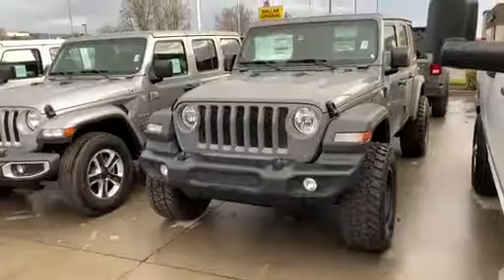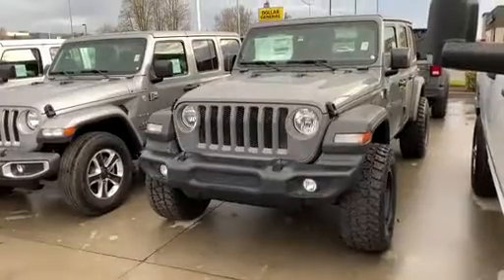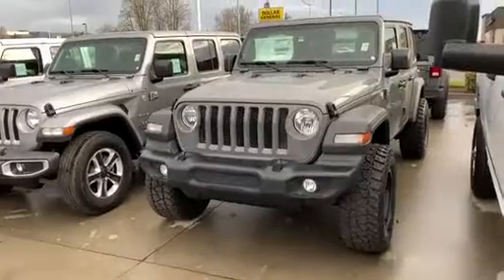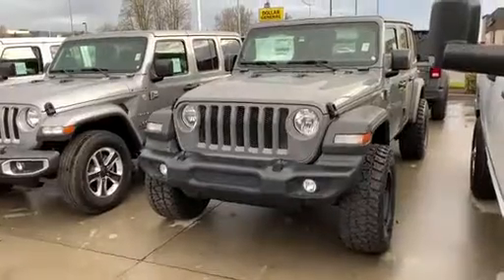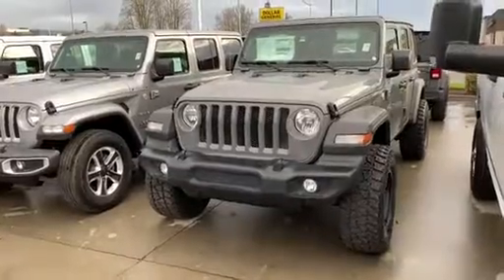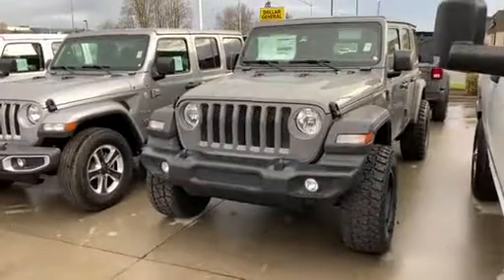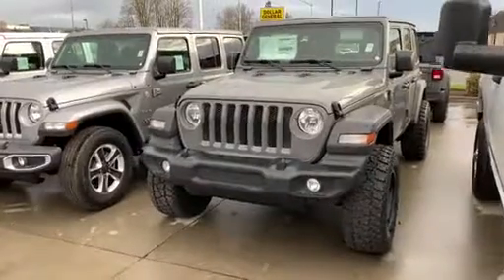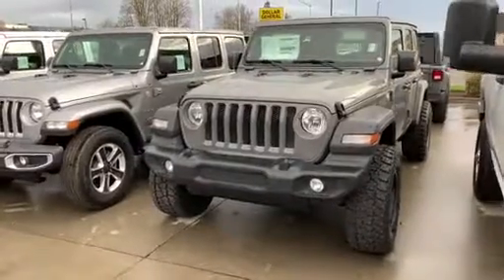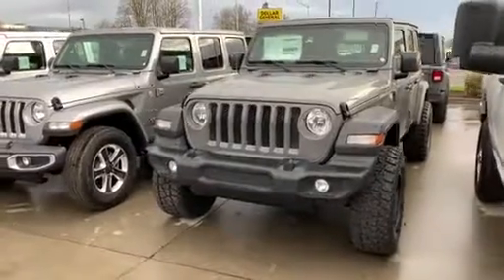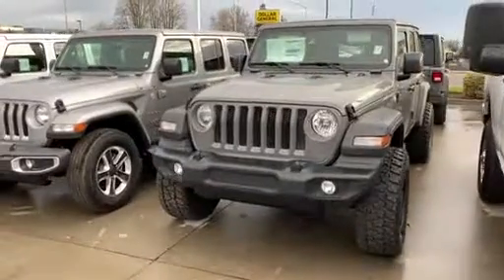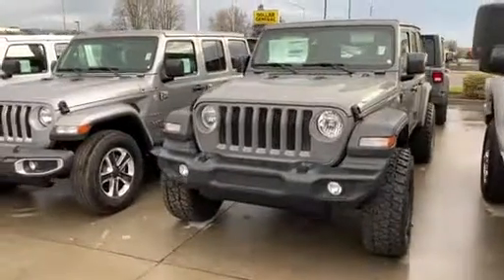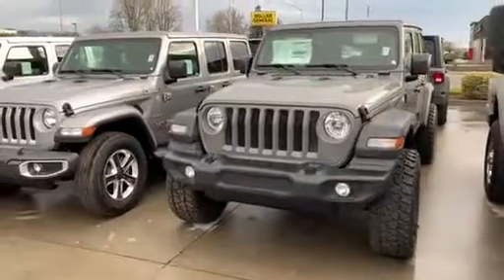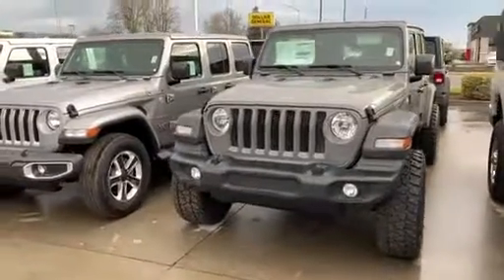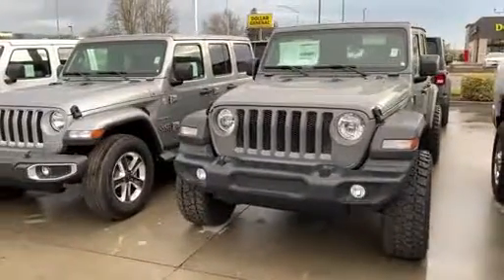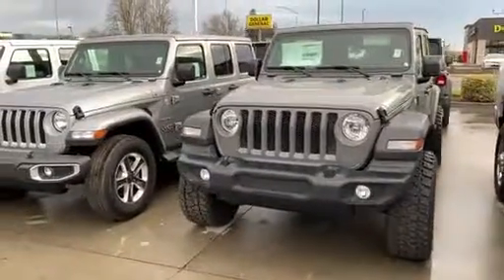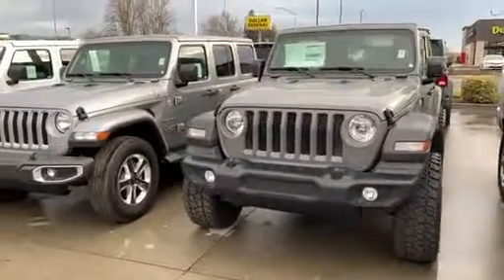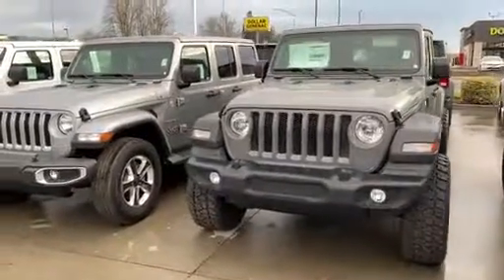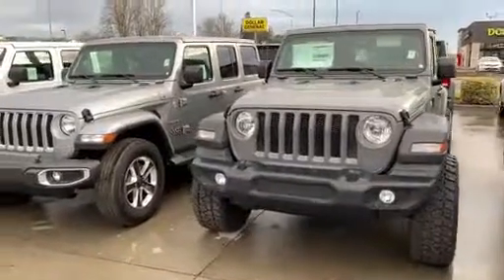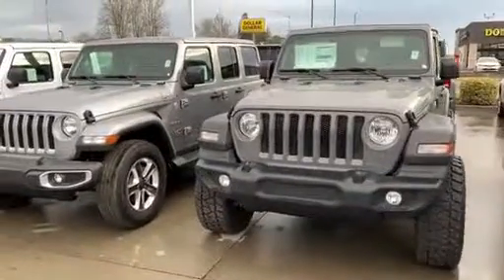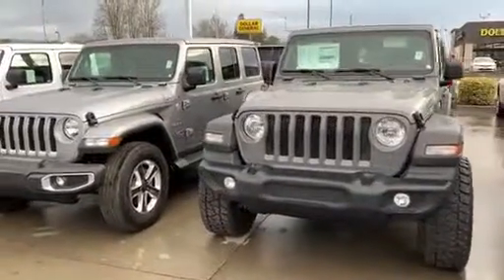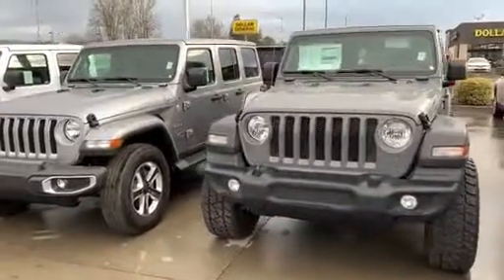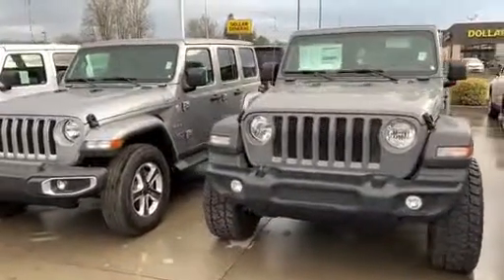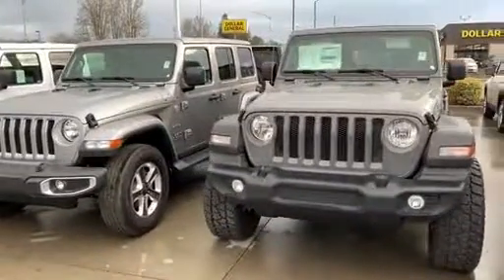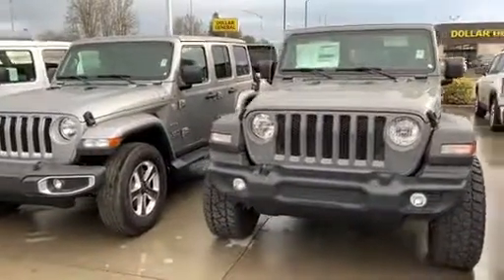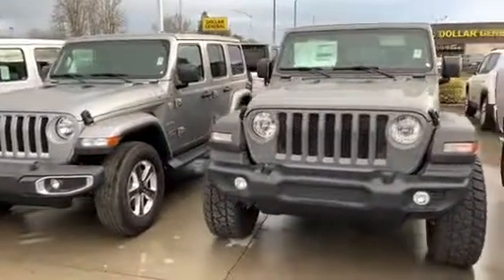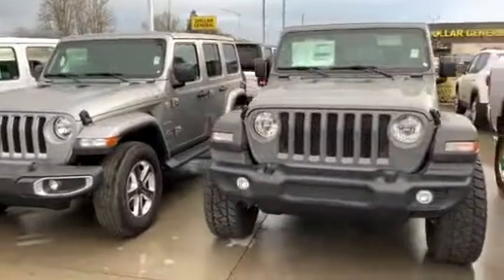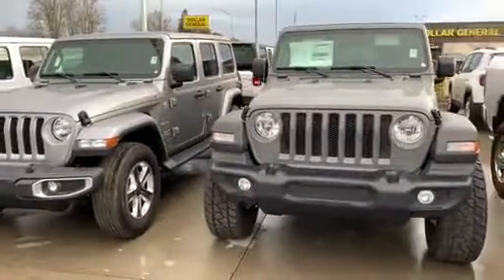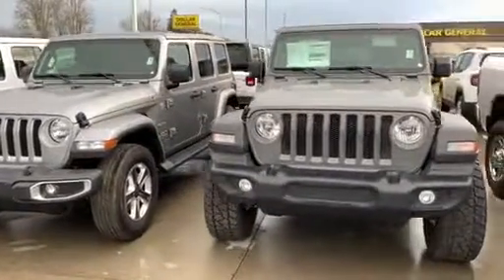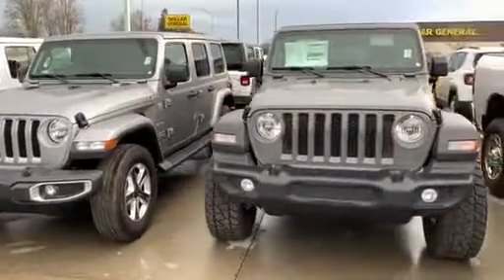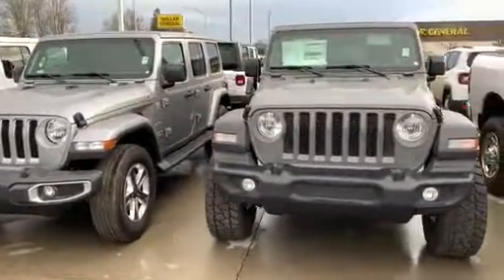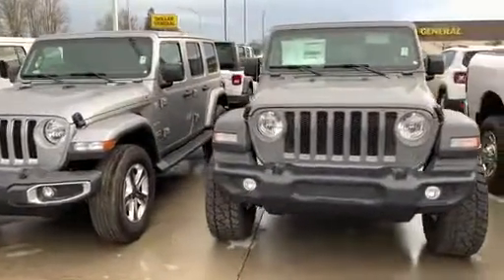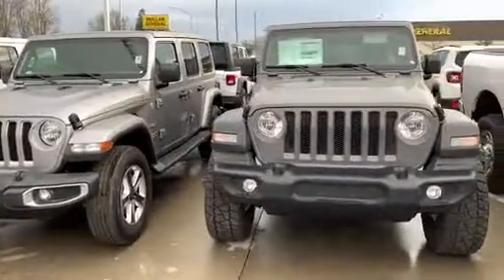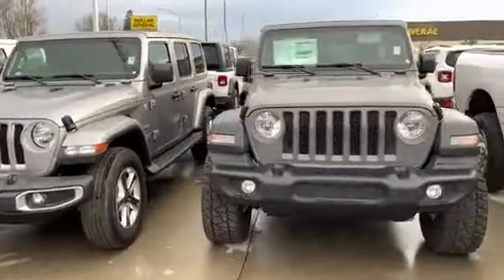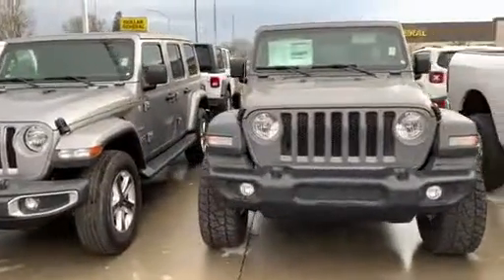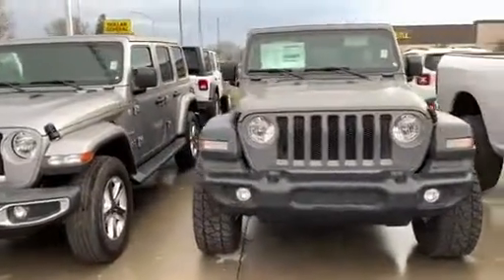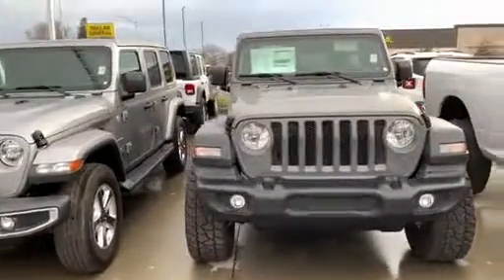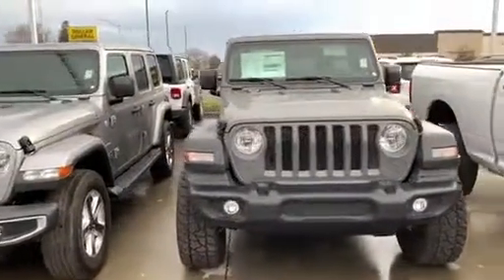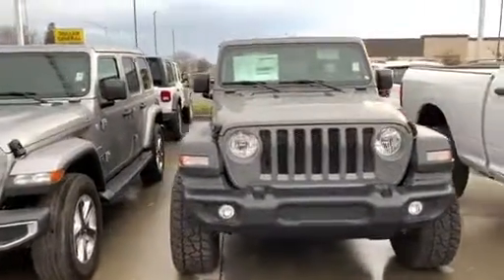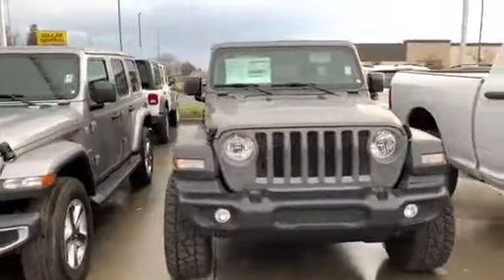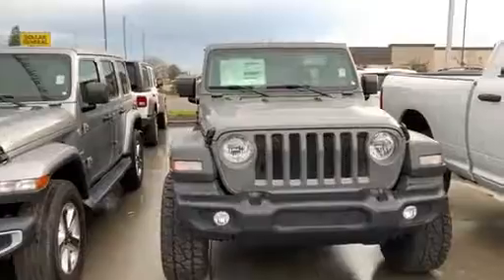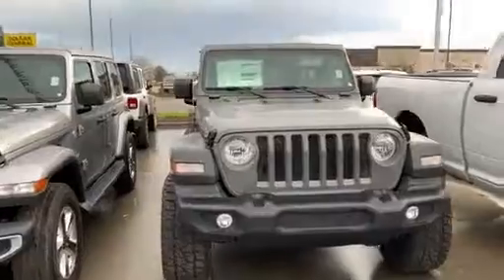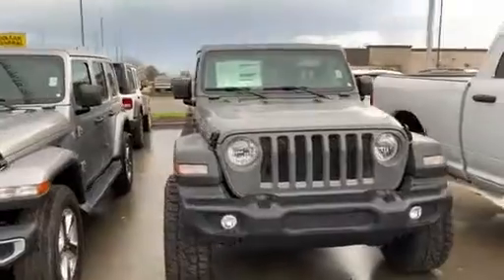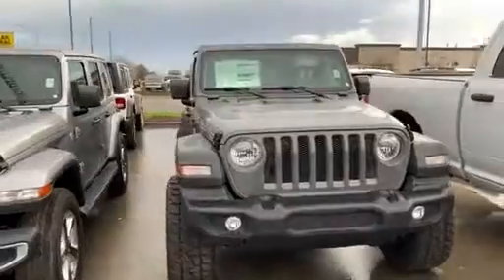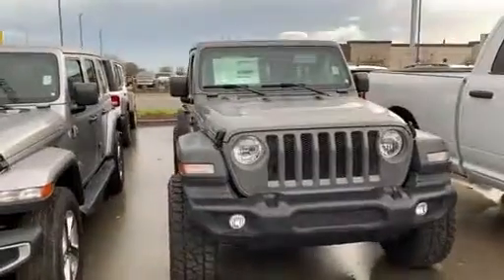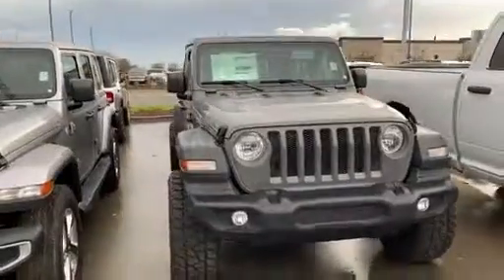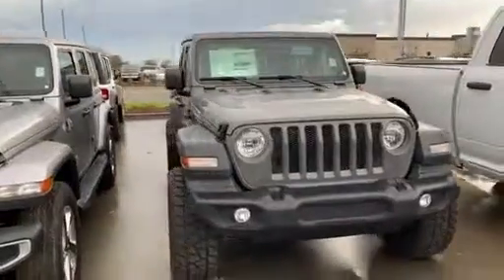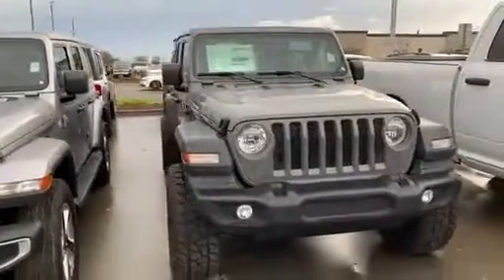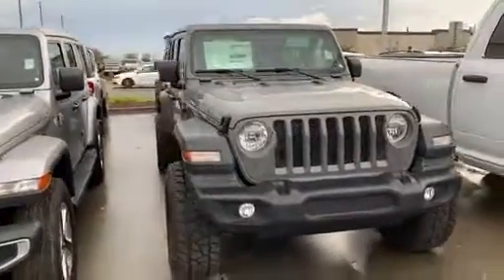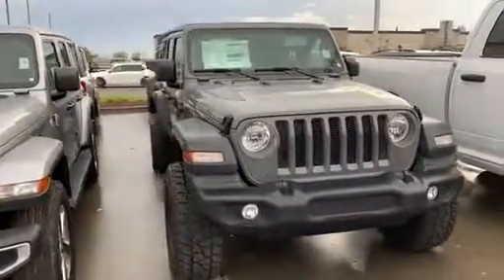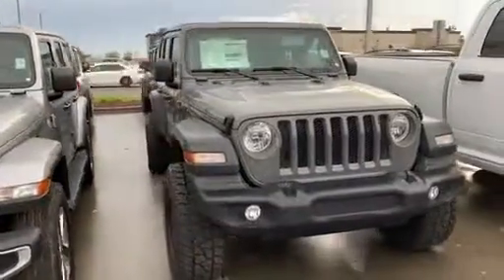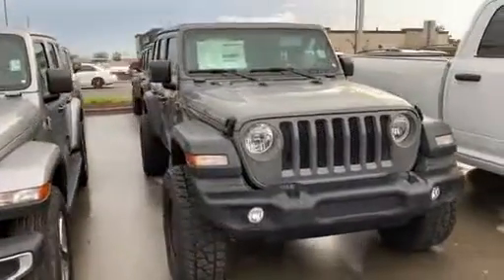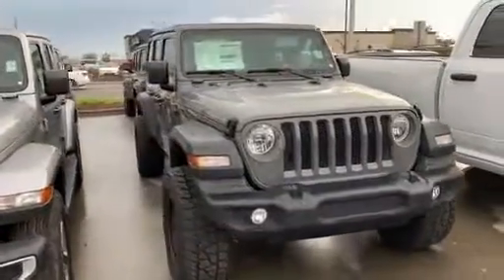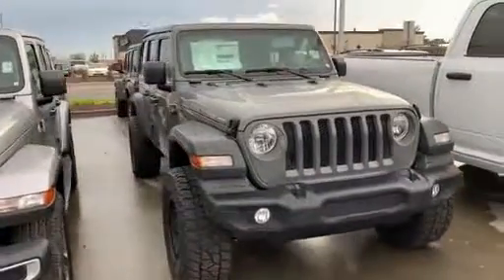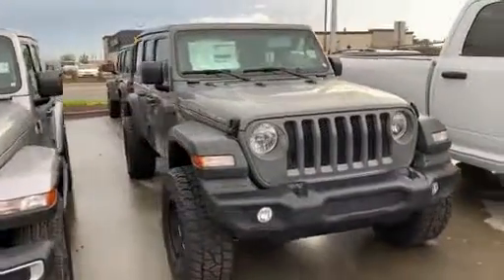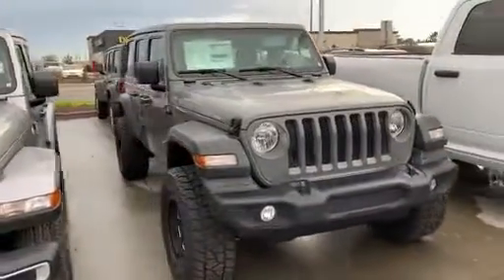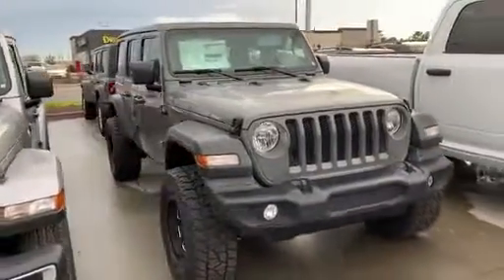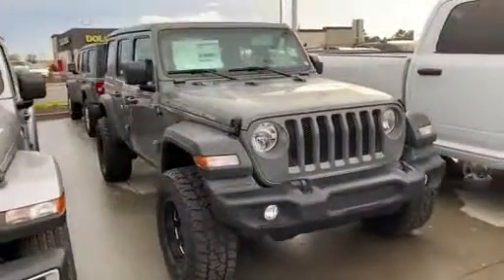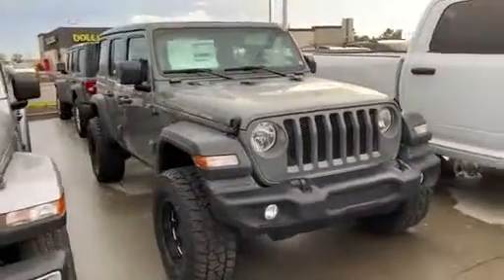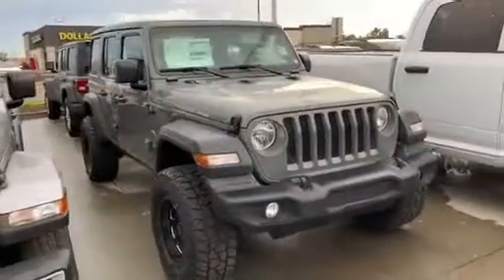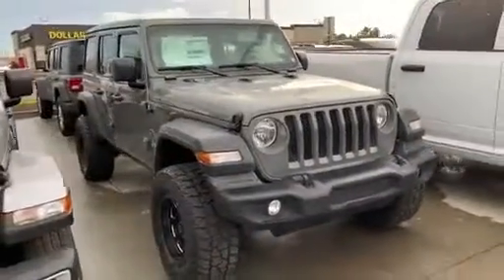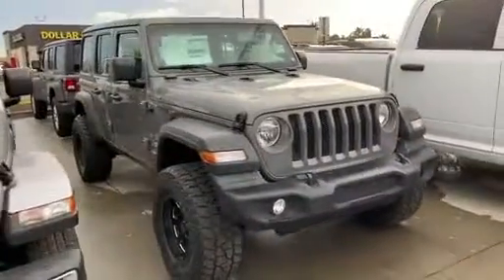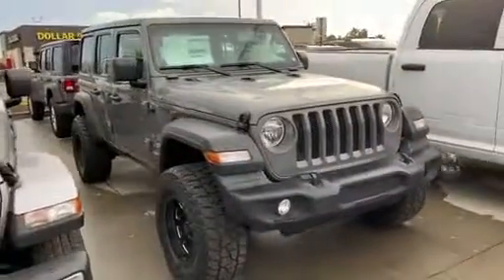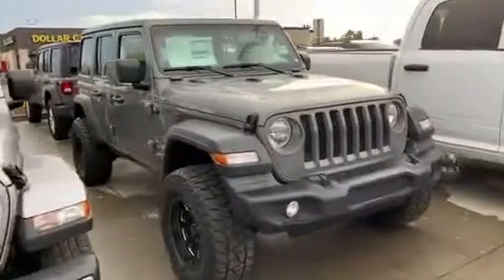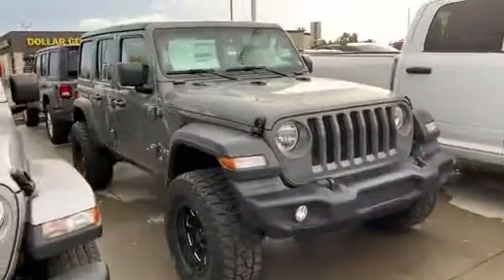Hi Michelle, it's Jim Hamby here at the Jeep dealership Gill Auto Group in Madeira, and this is the Wrangler that you found on Edmunds.com.